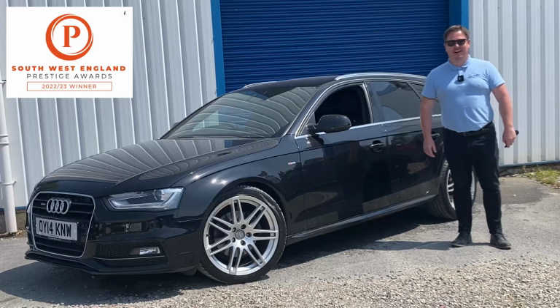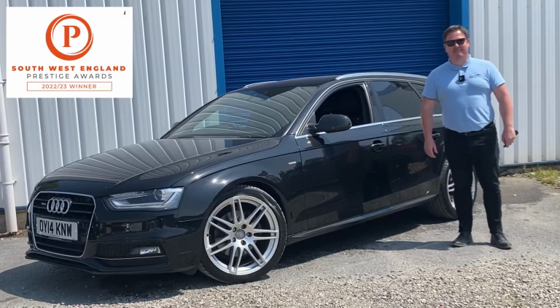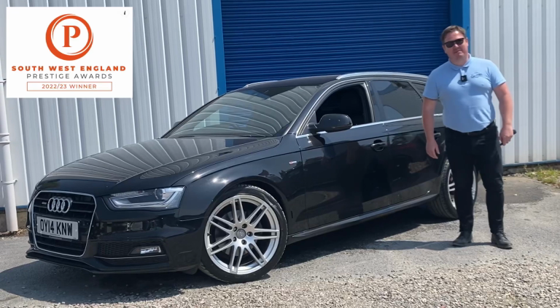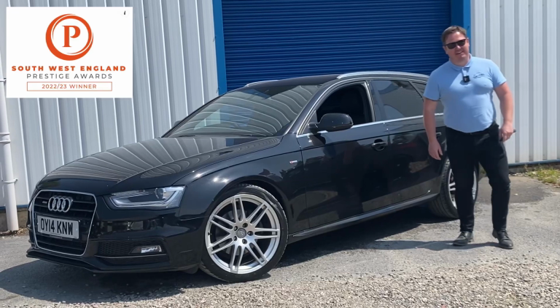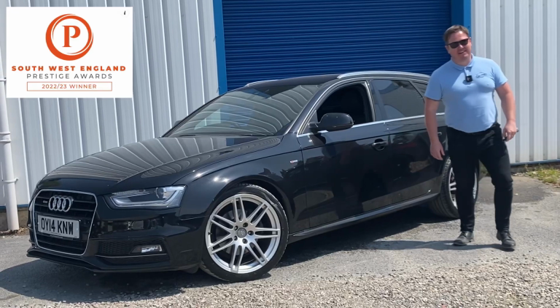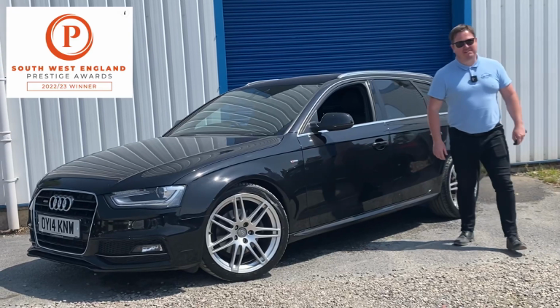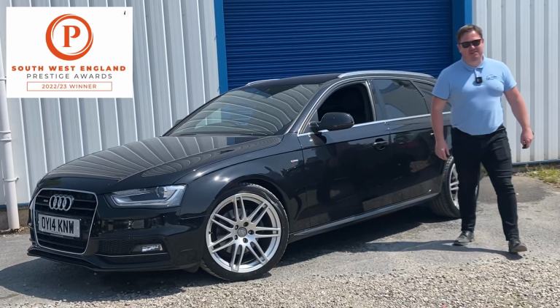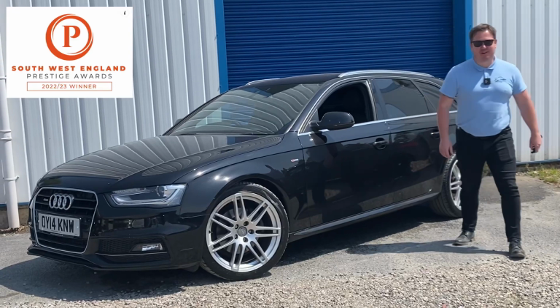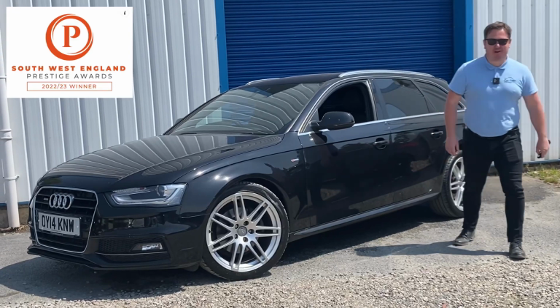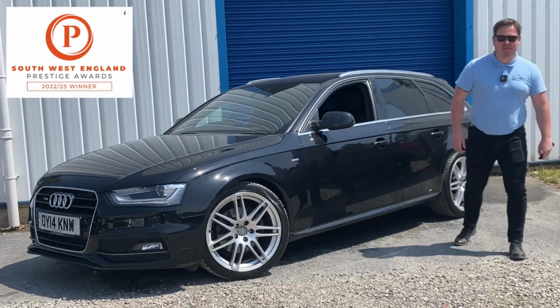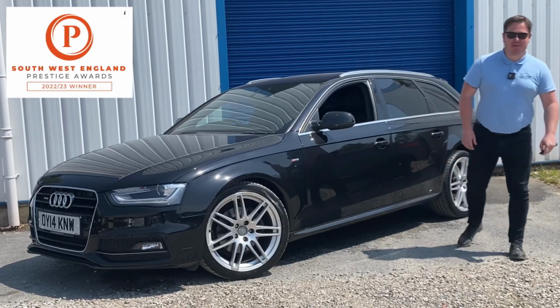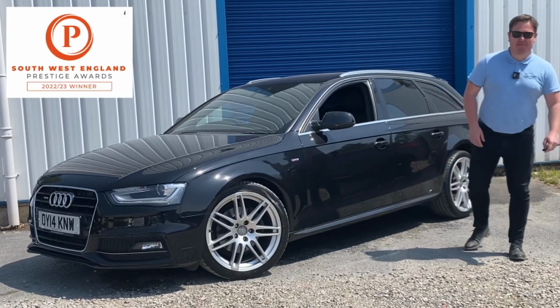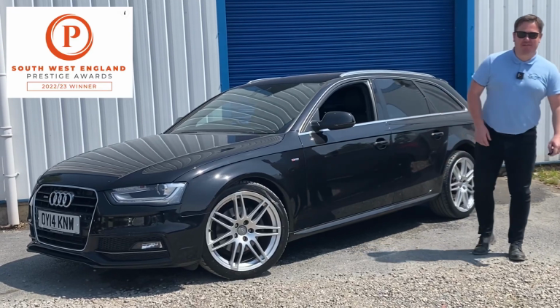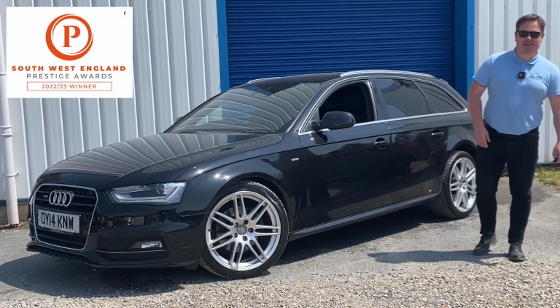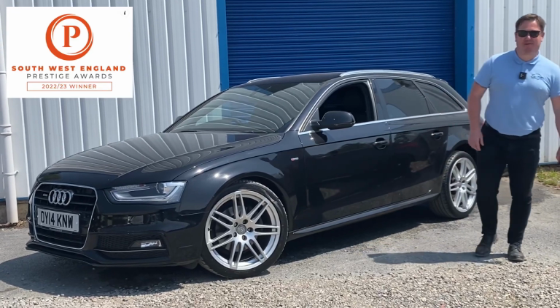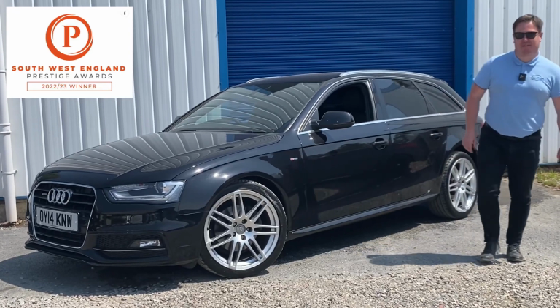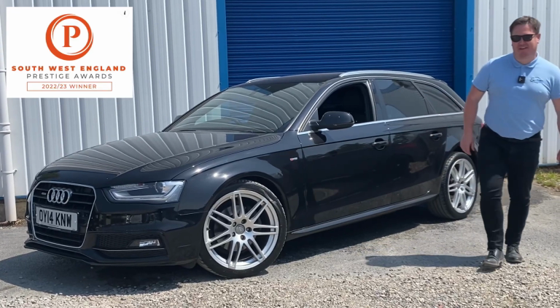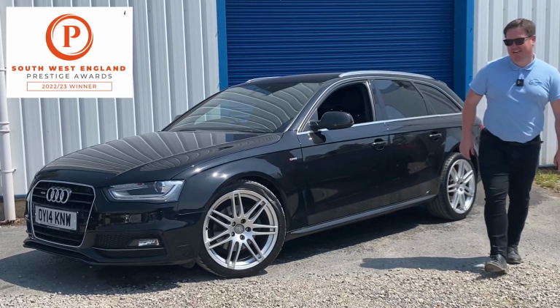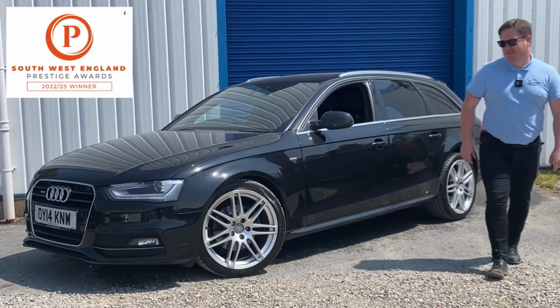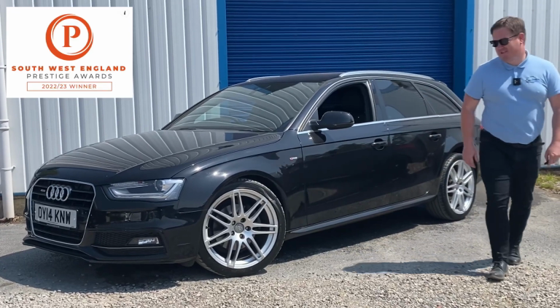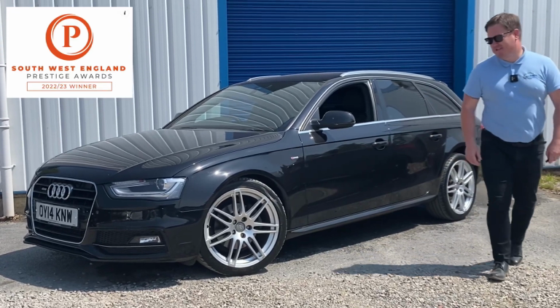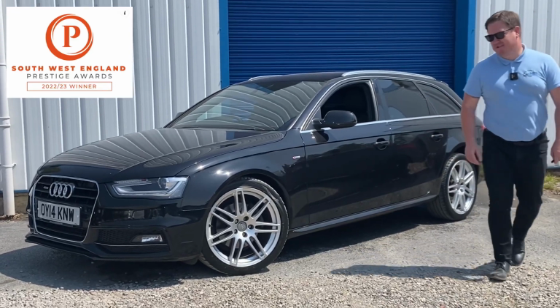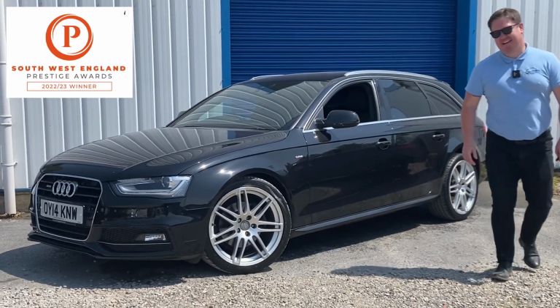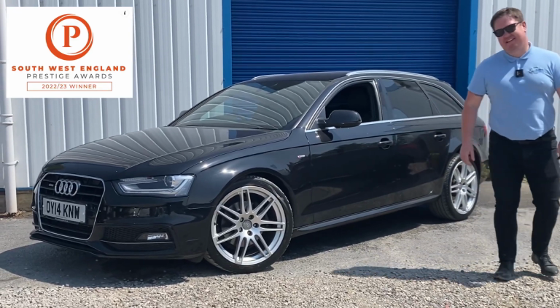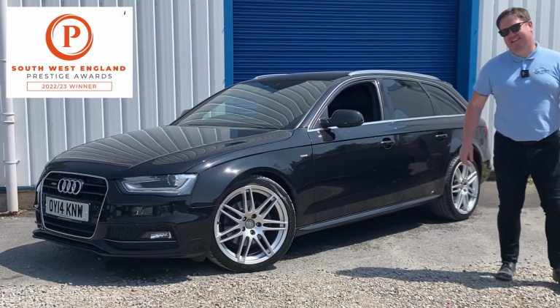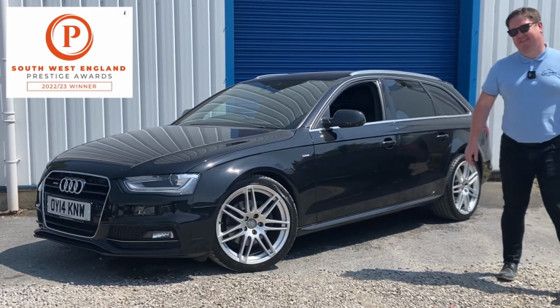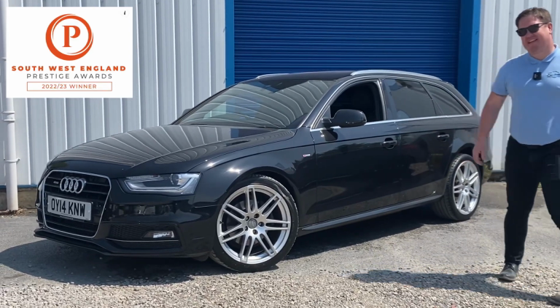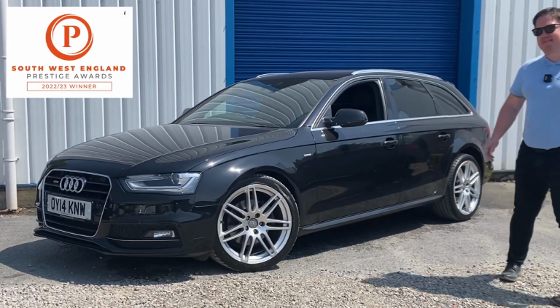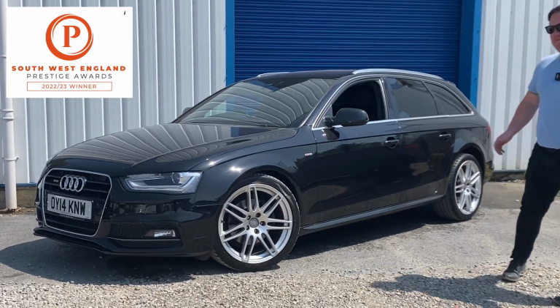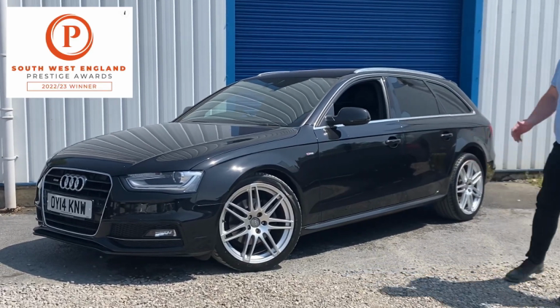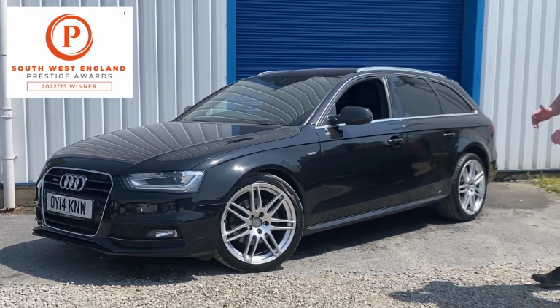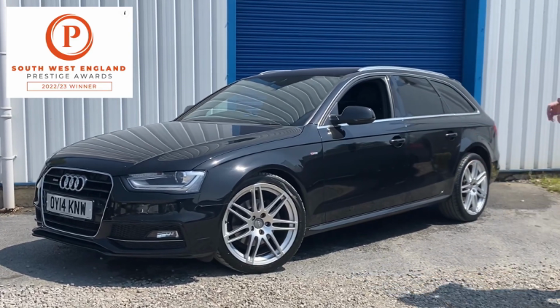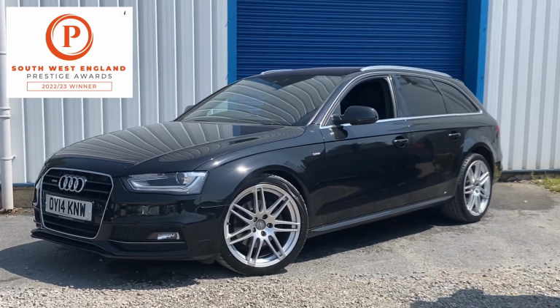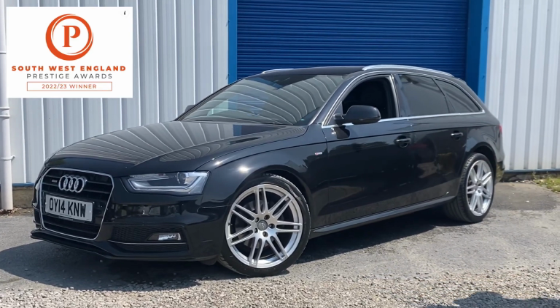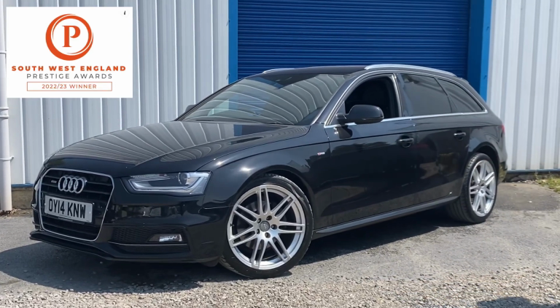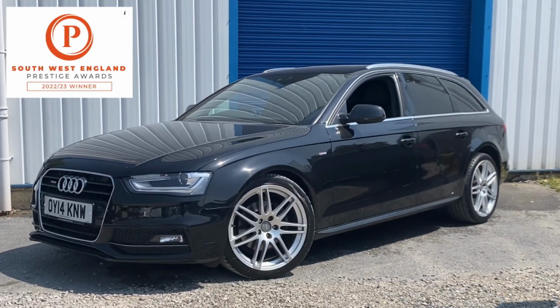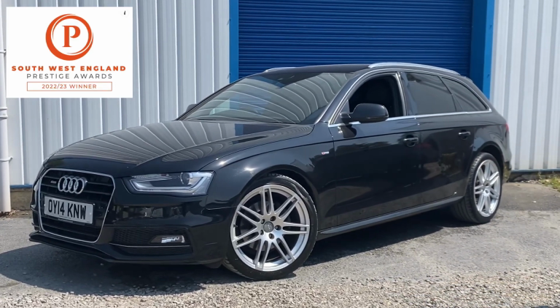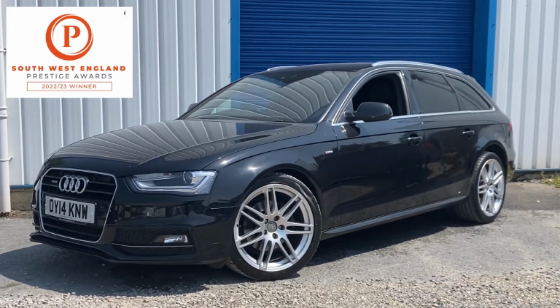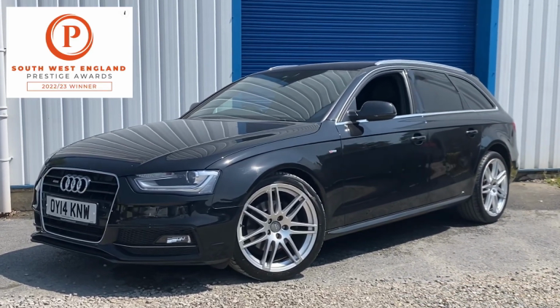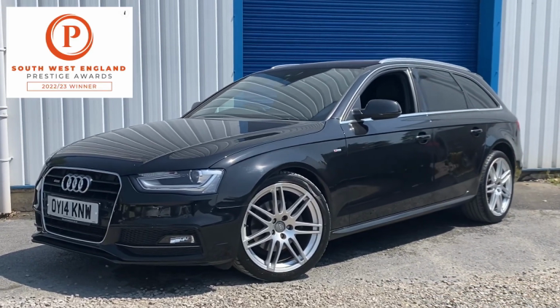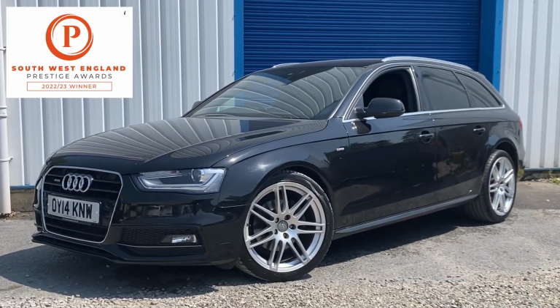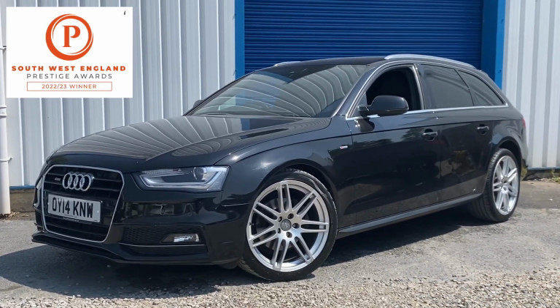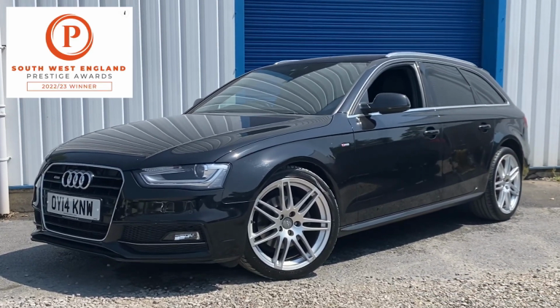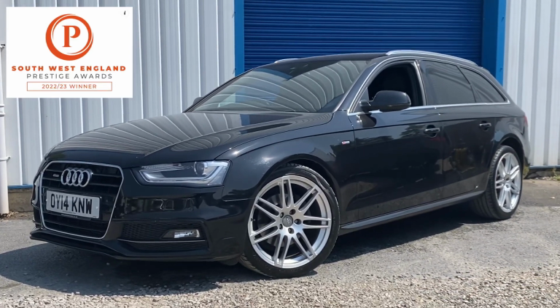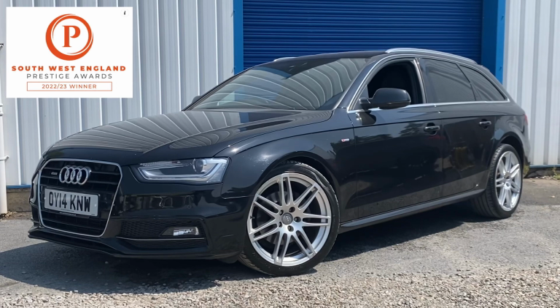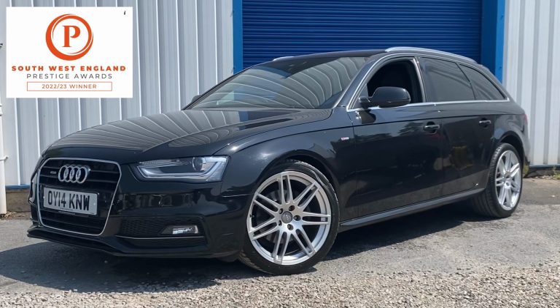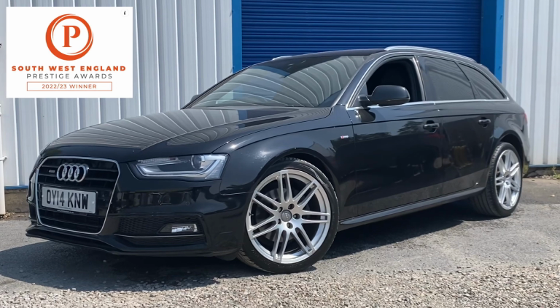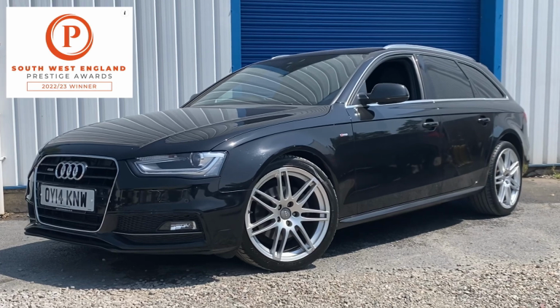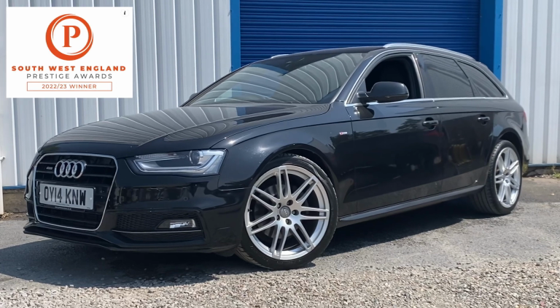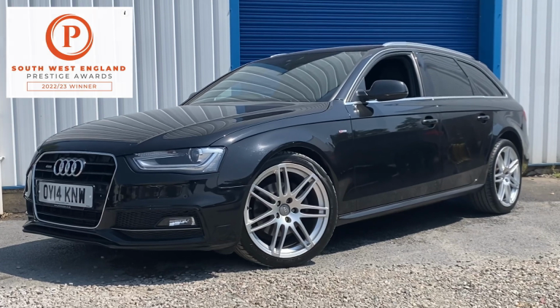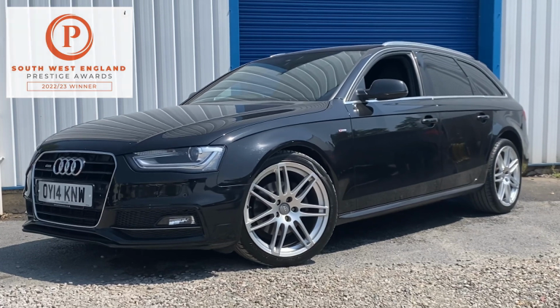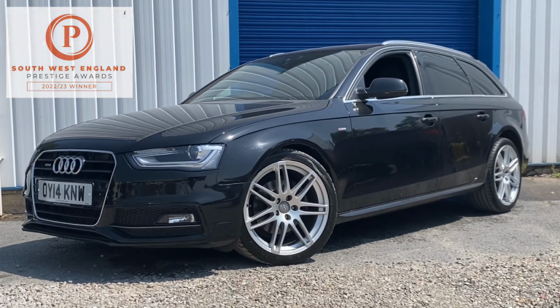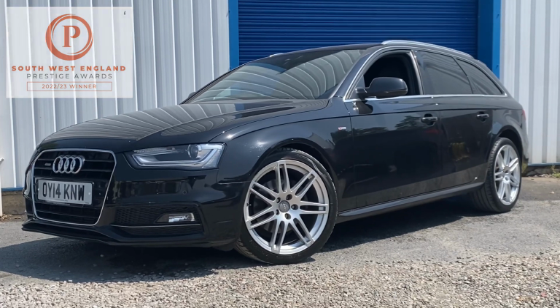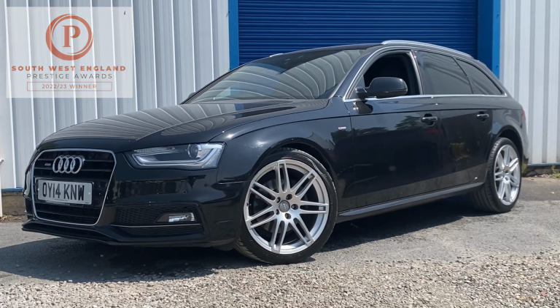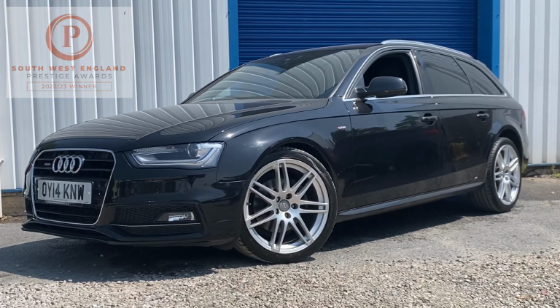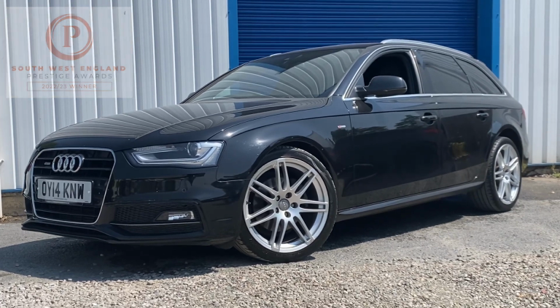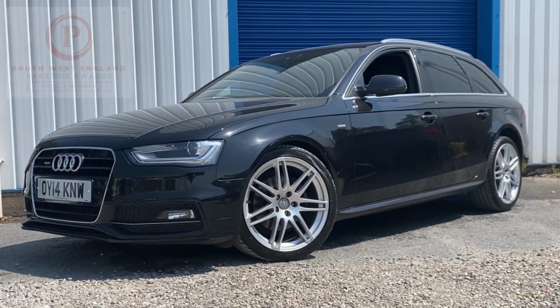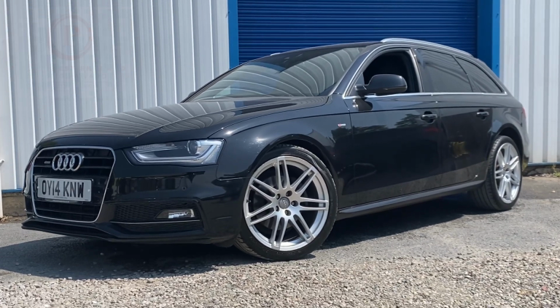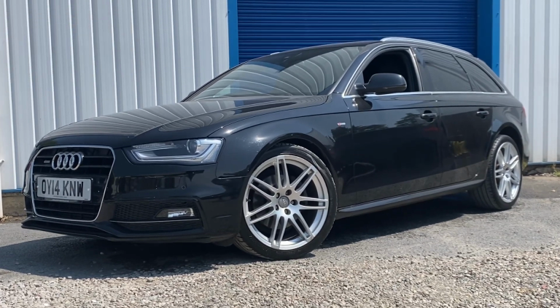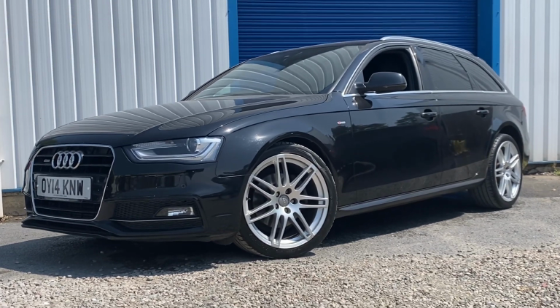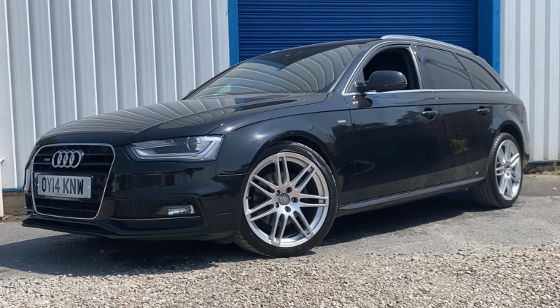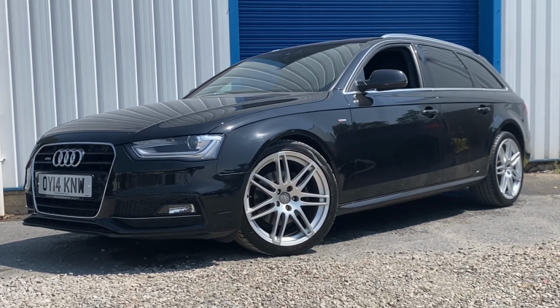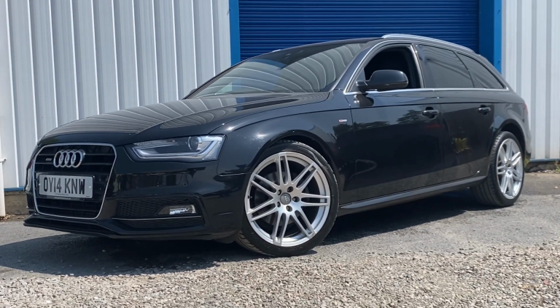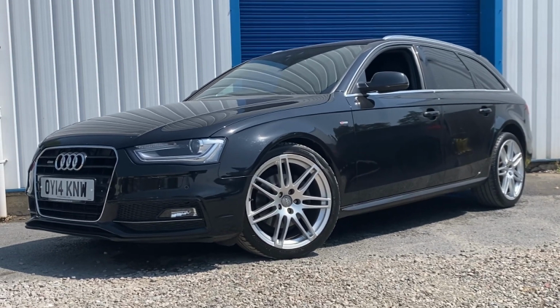Hi everyone, stock arrival number two. We sold our last Avant within a week so we've replaced it with this one here. This time it's the 2 litre TDI S line.